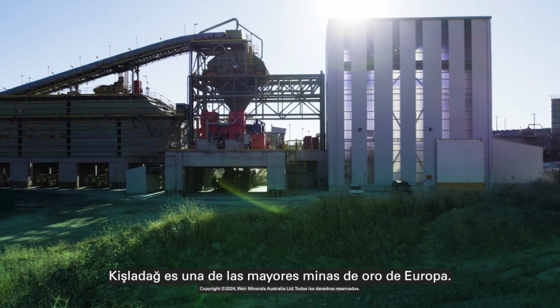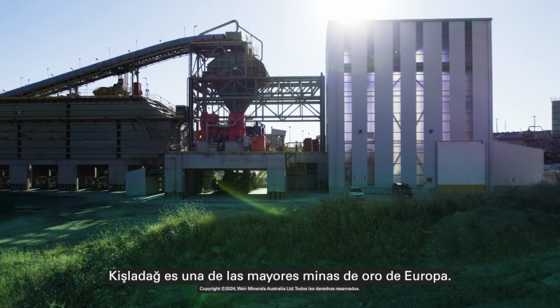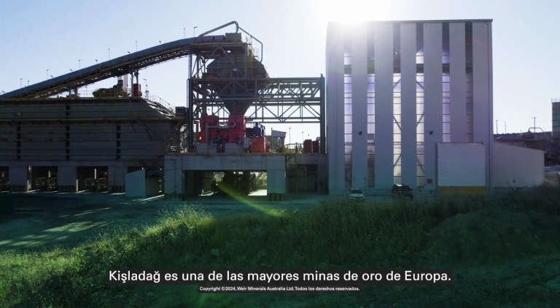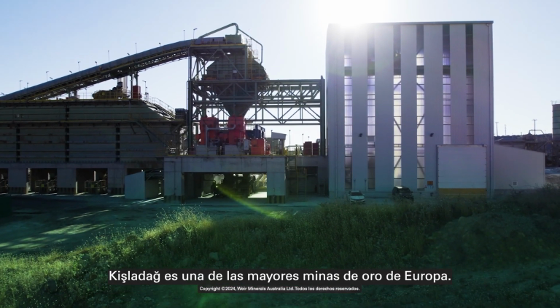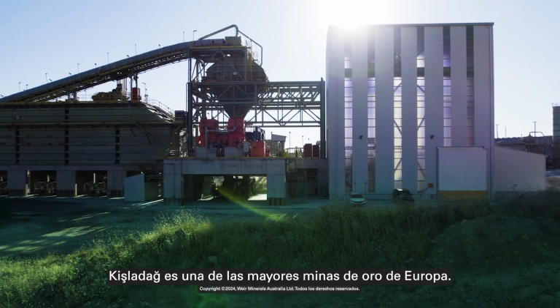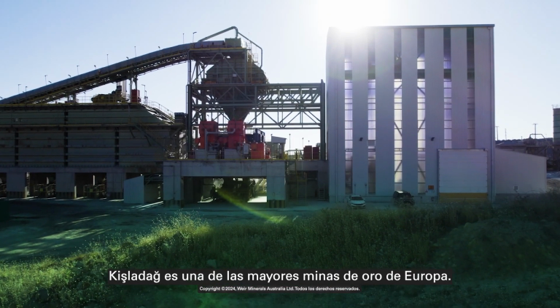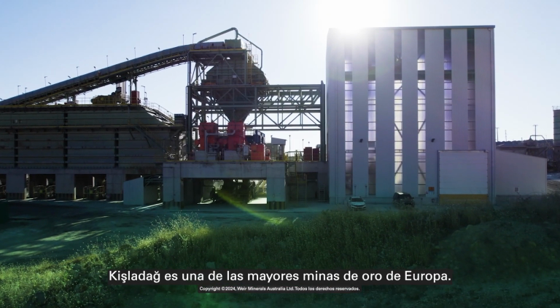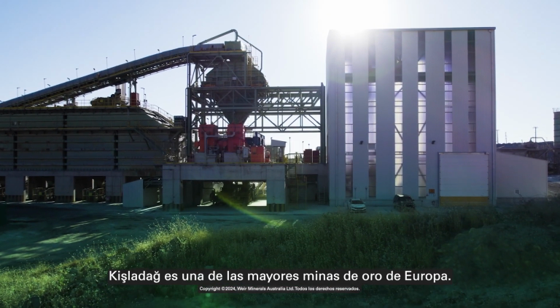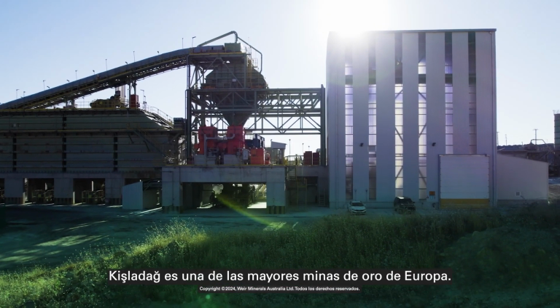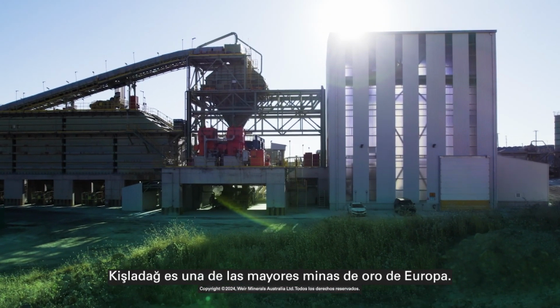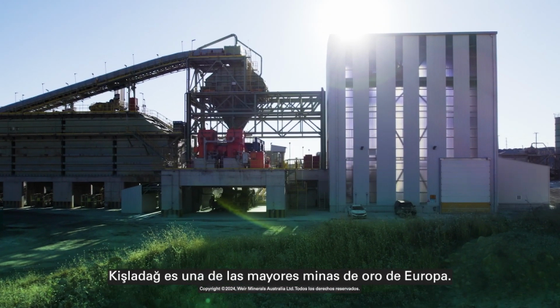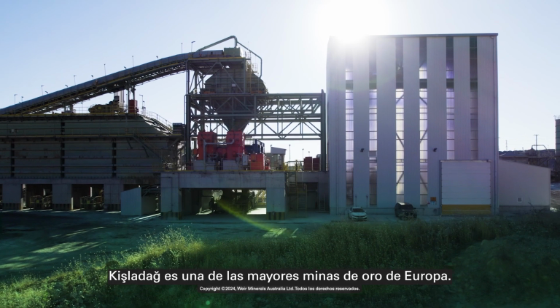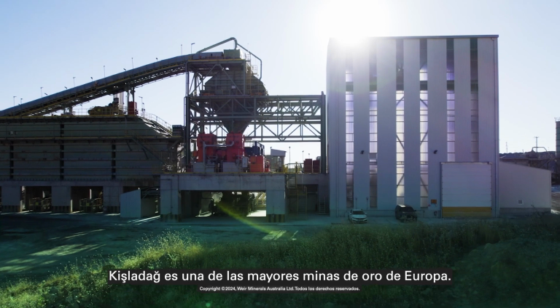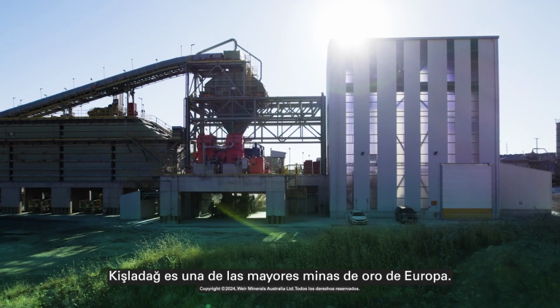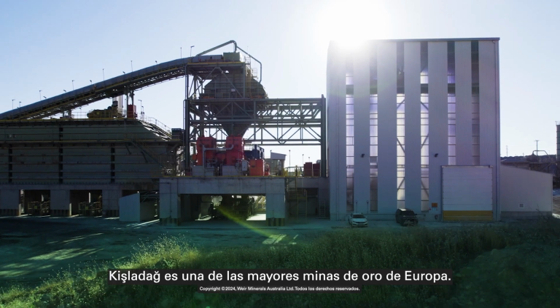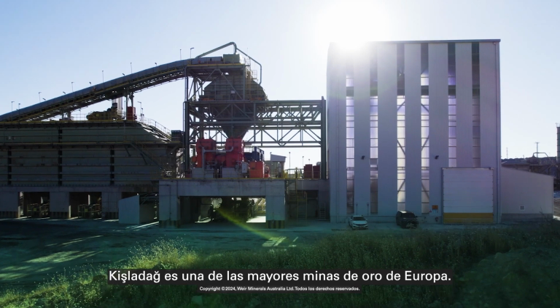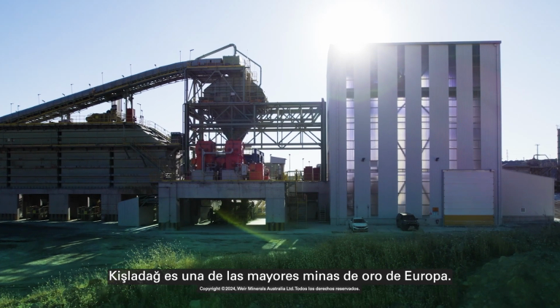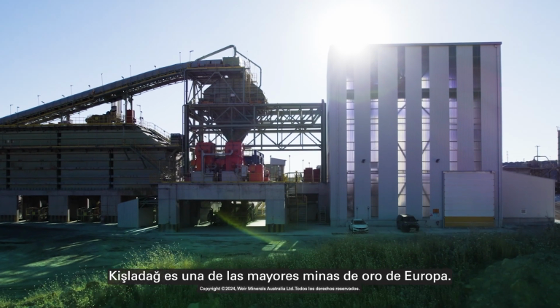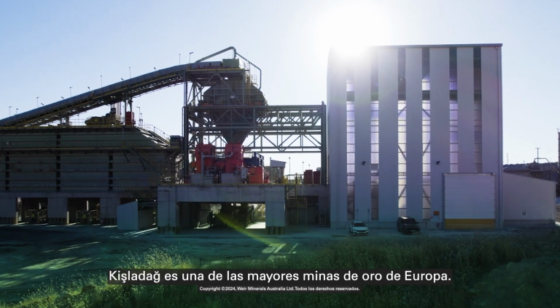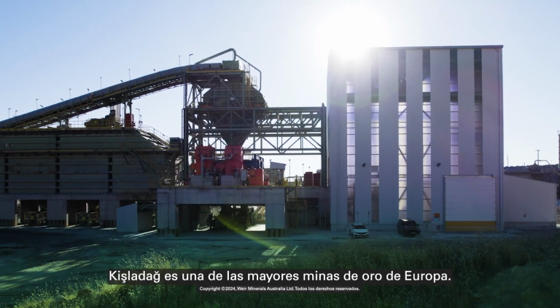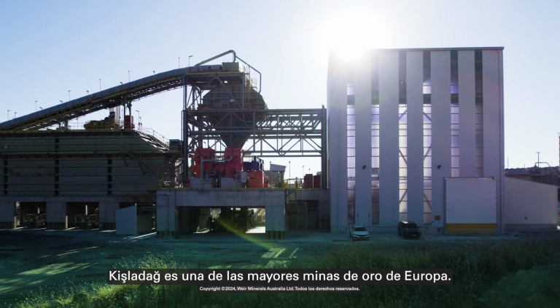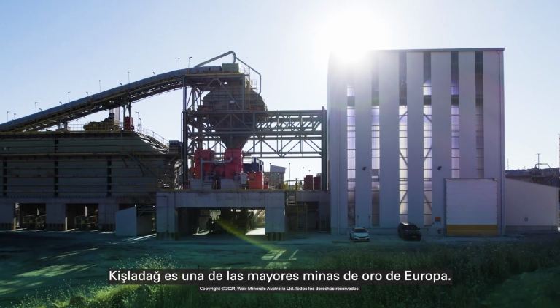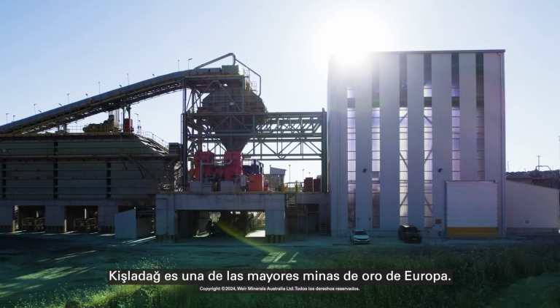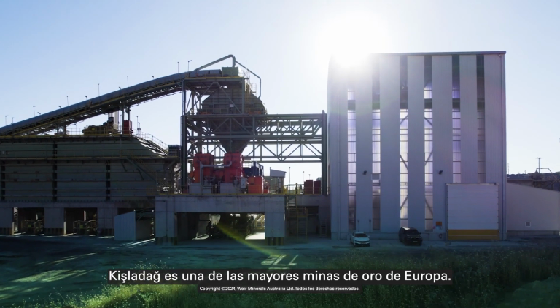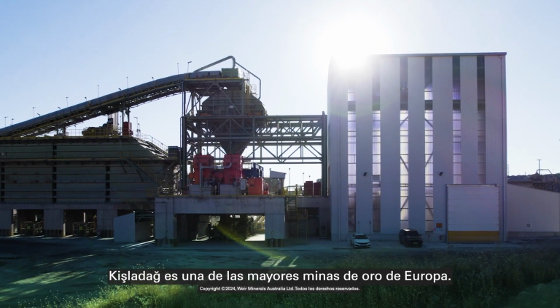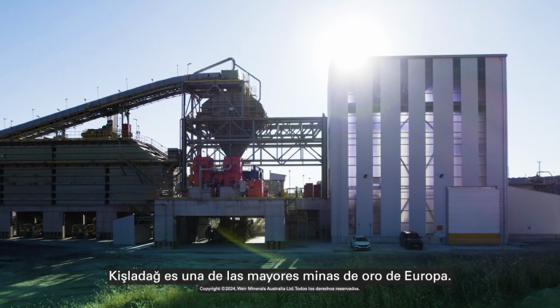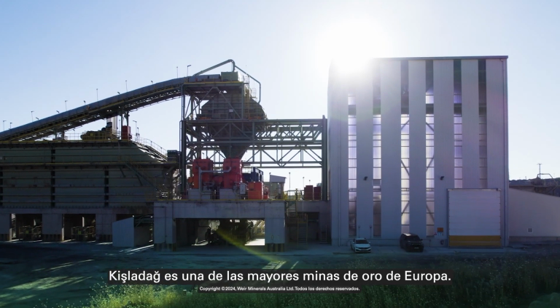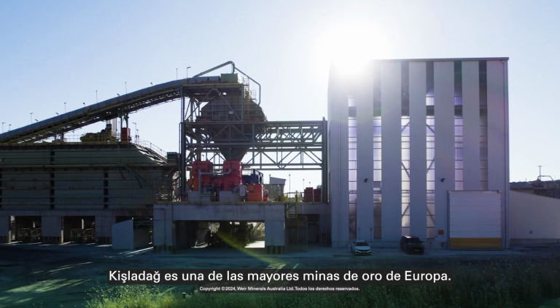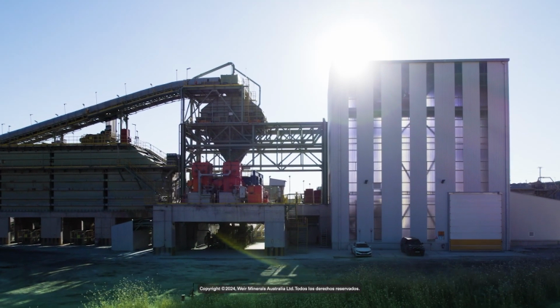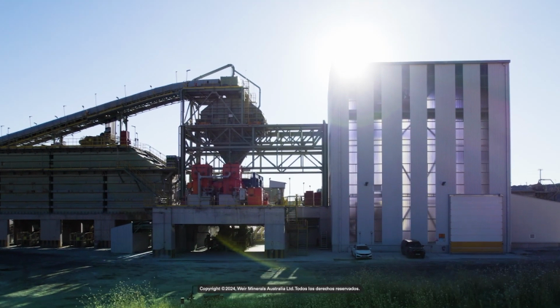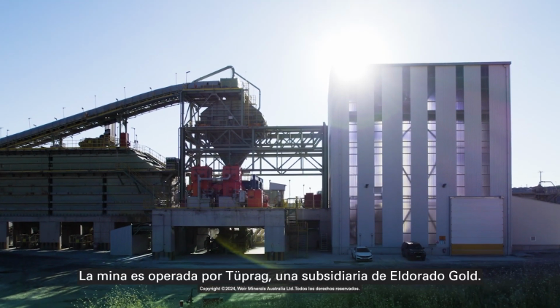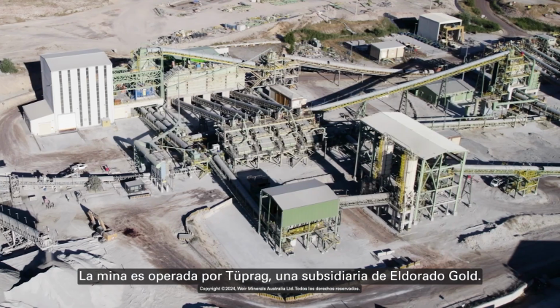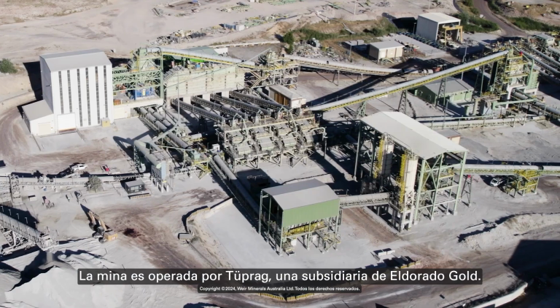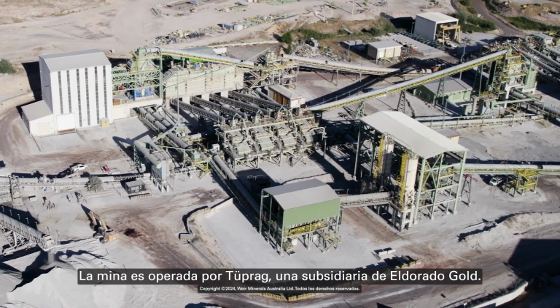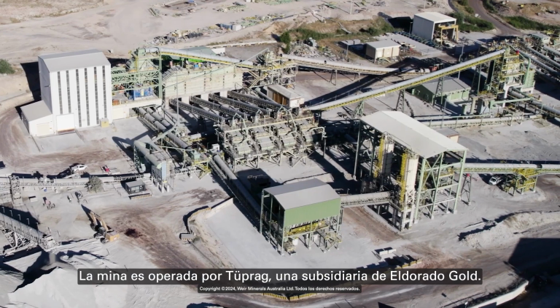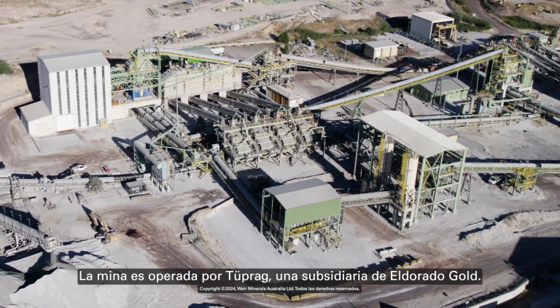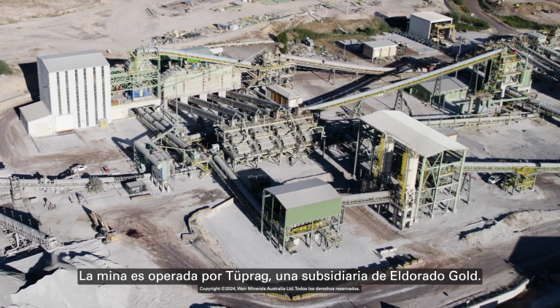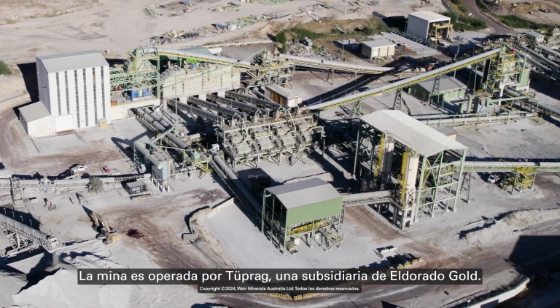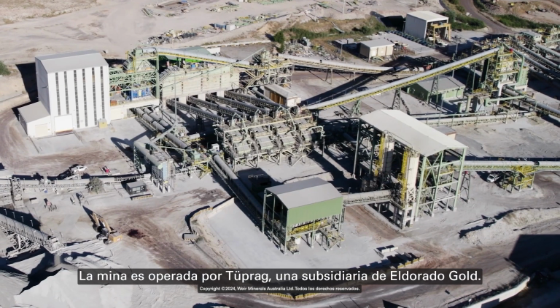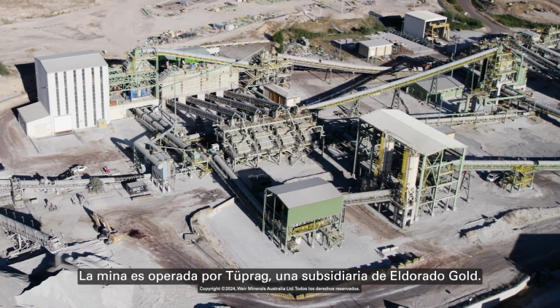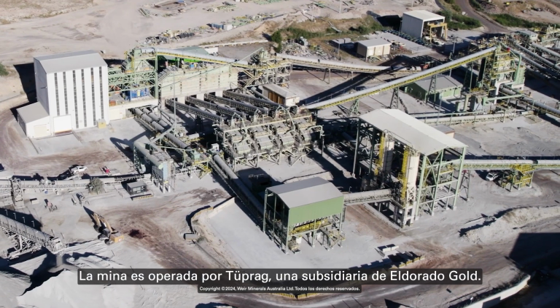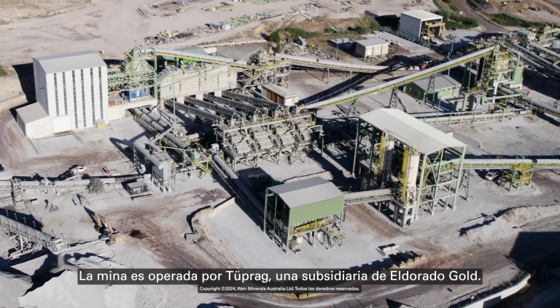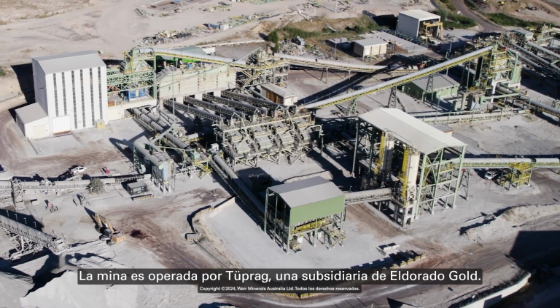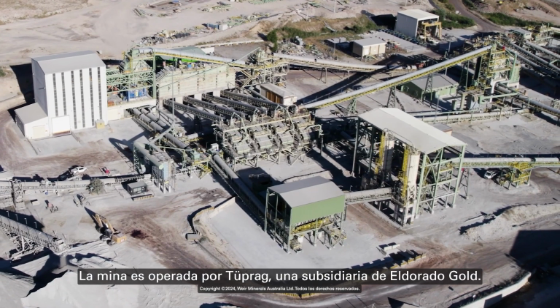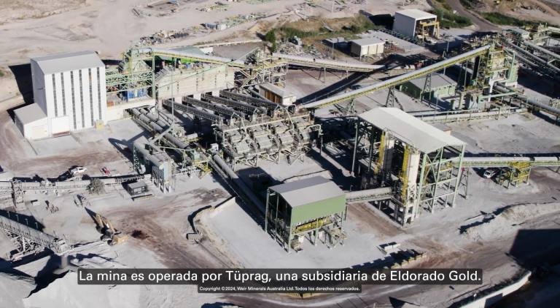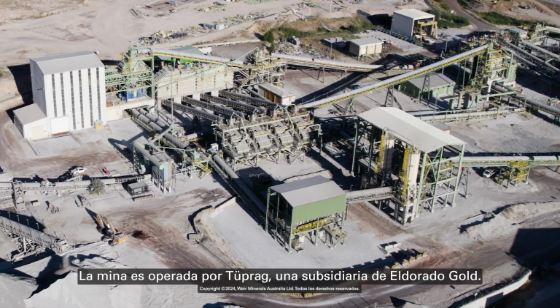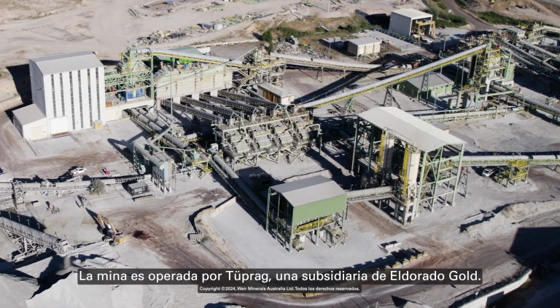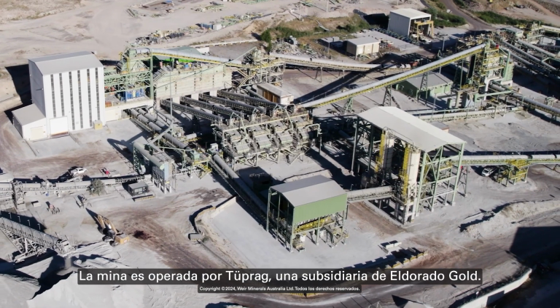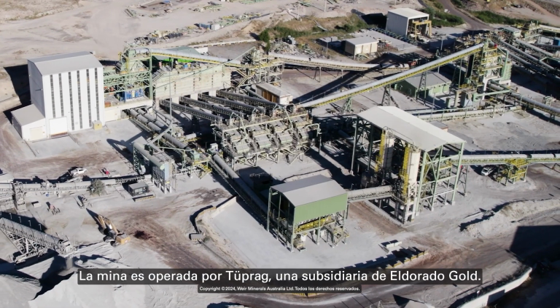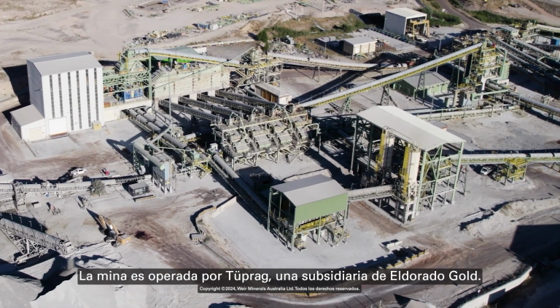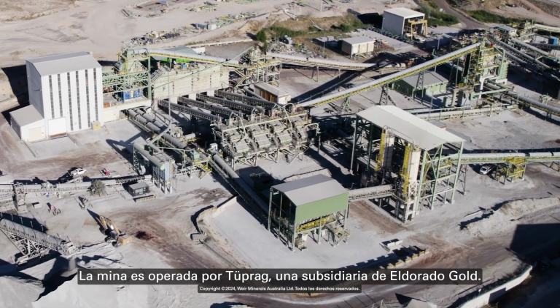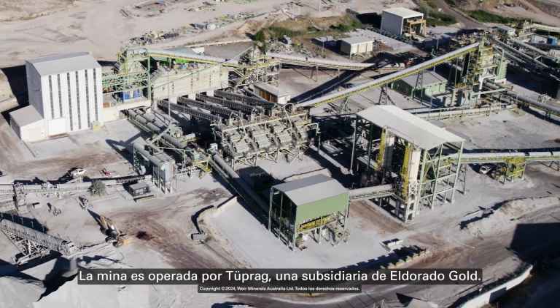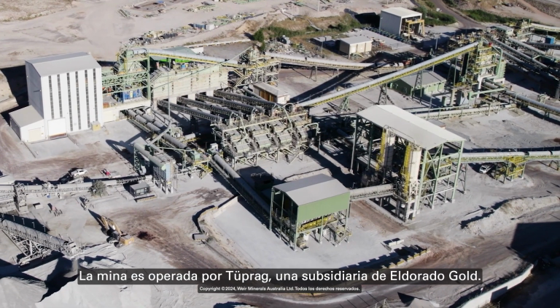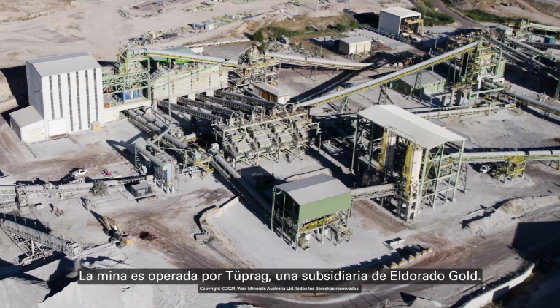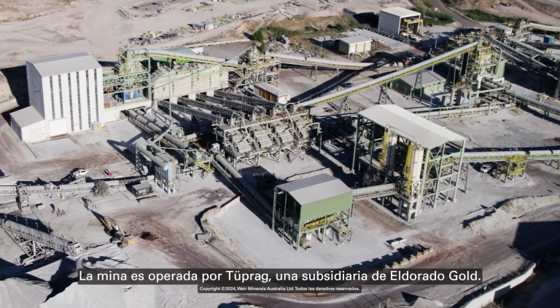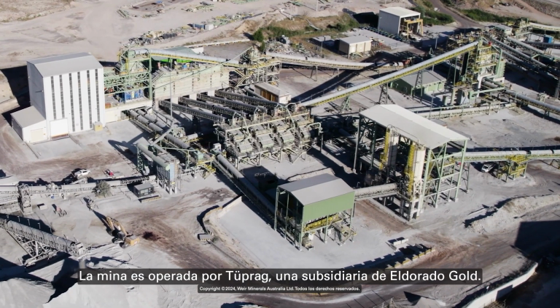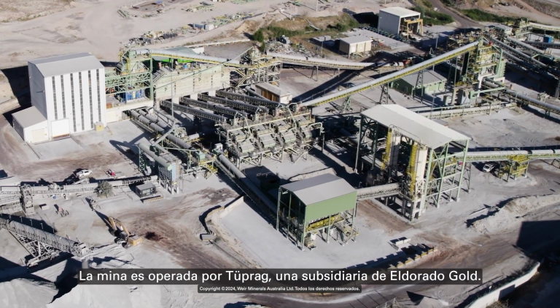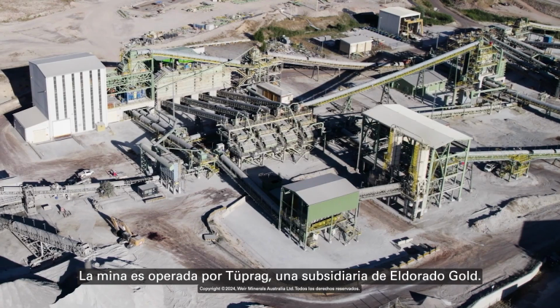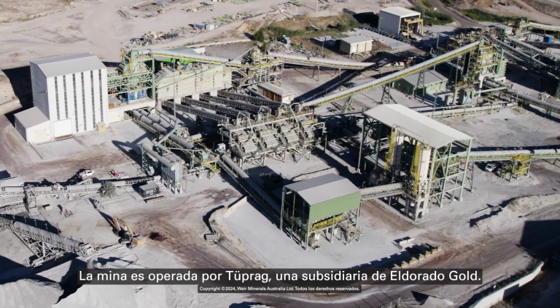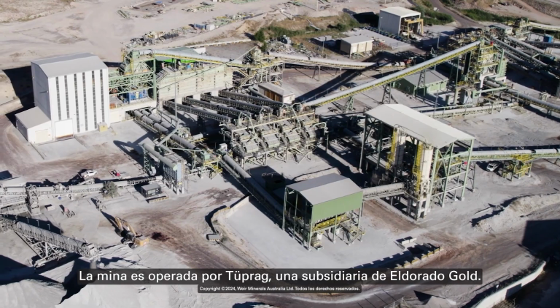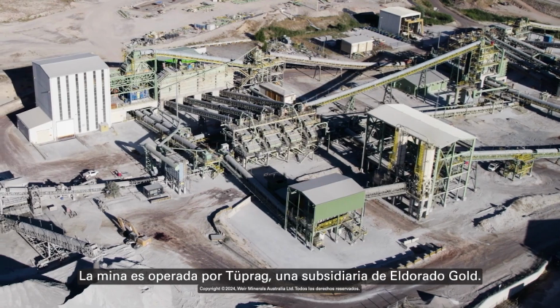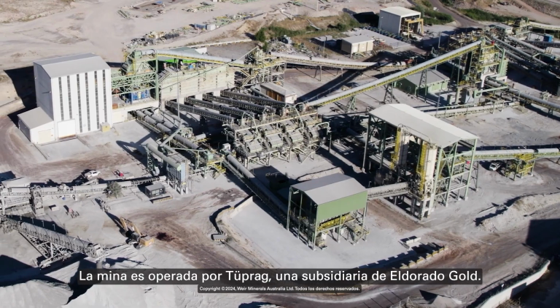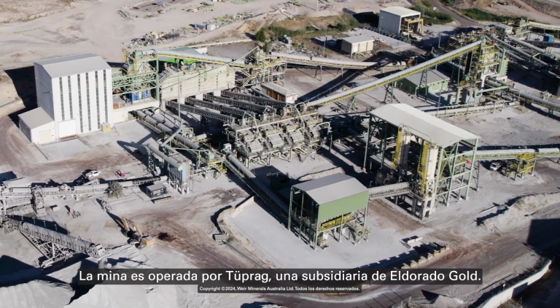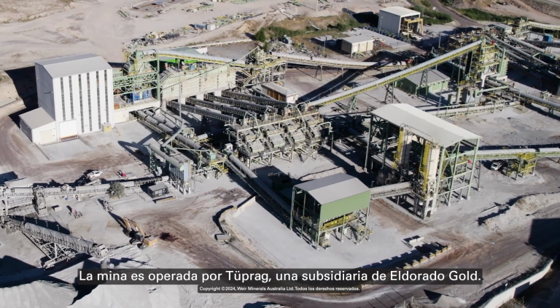Kishlida is one of the largest gold mines in Europe. The mine is operated by Tuprog, a subsidiary of Eldorado Gold.